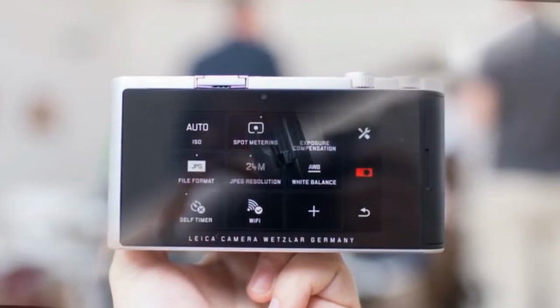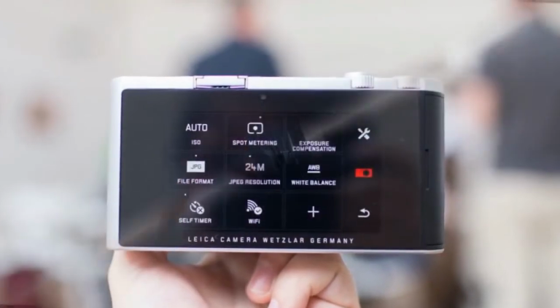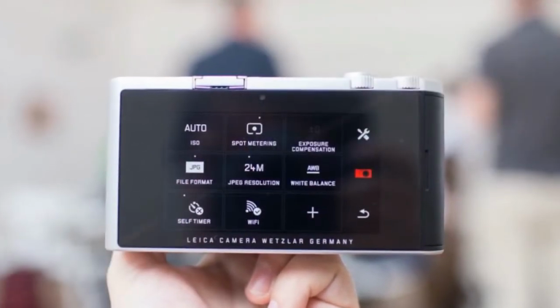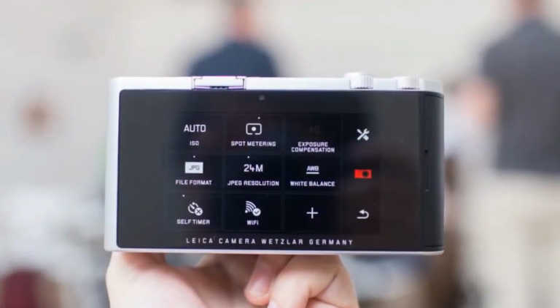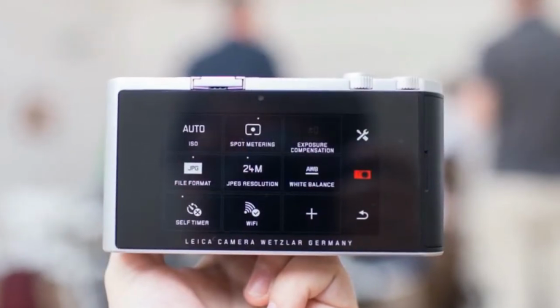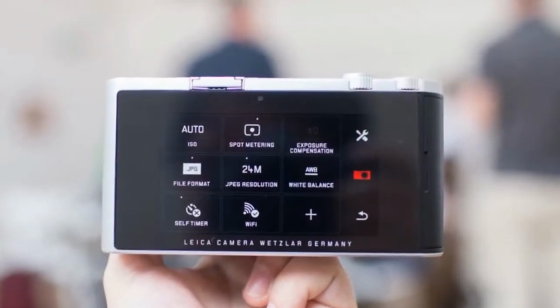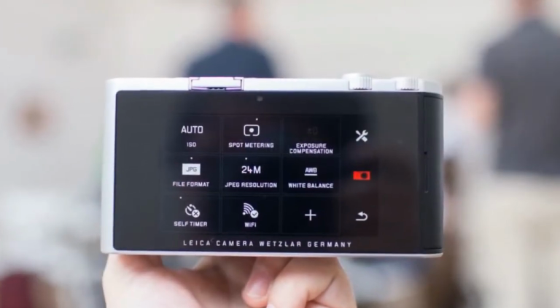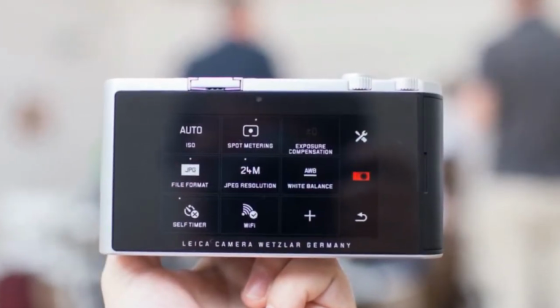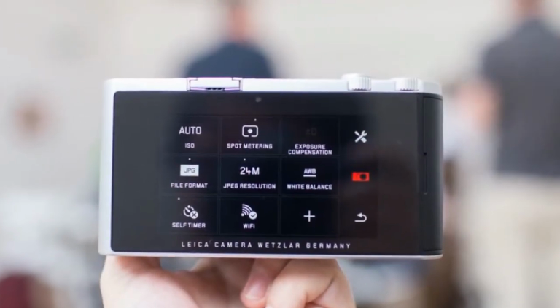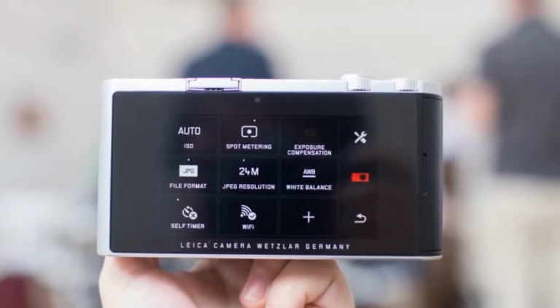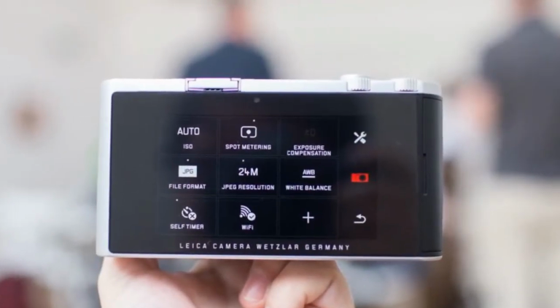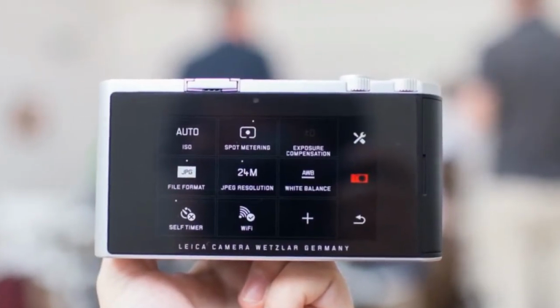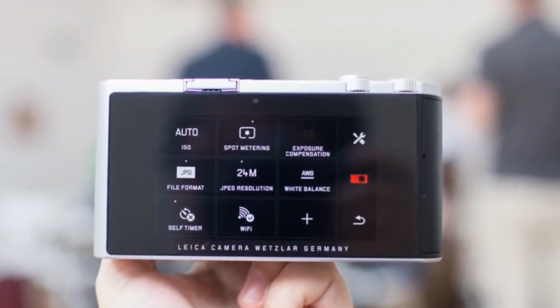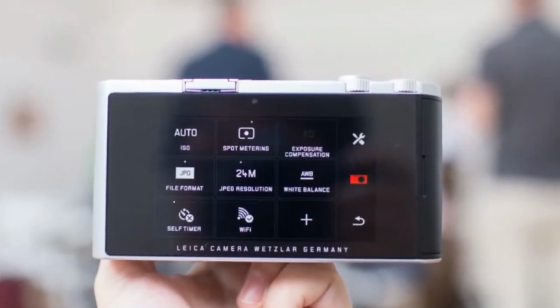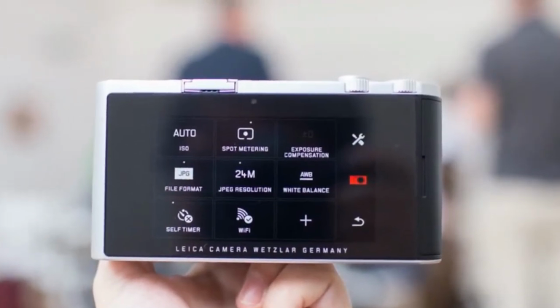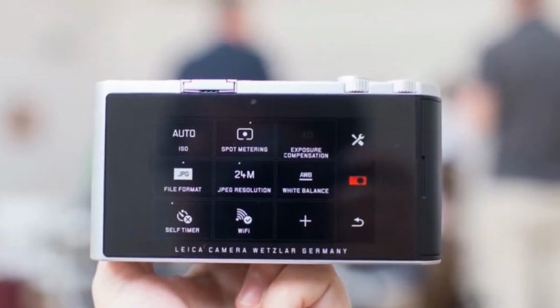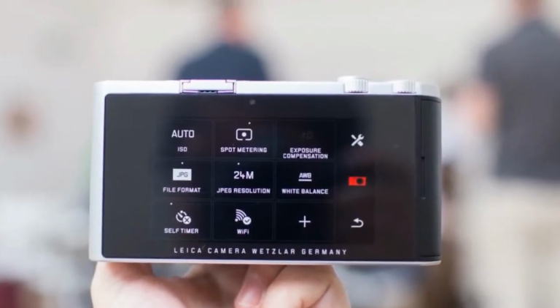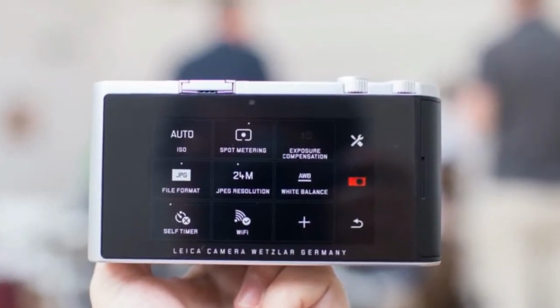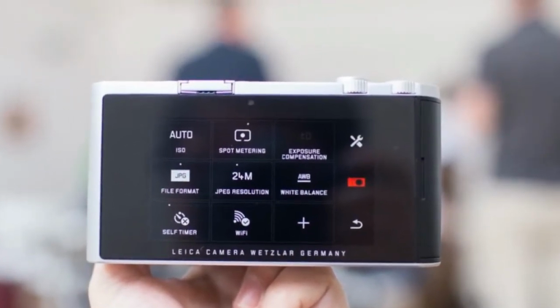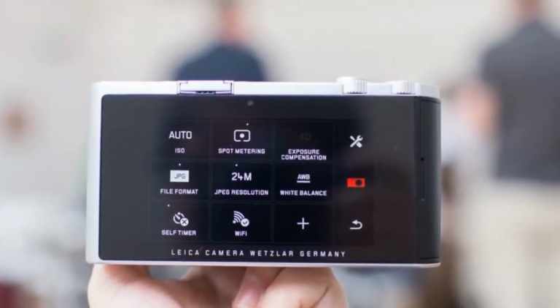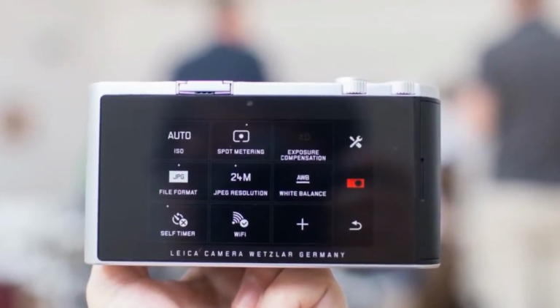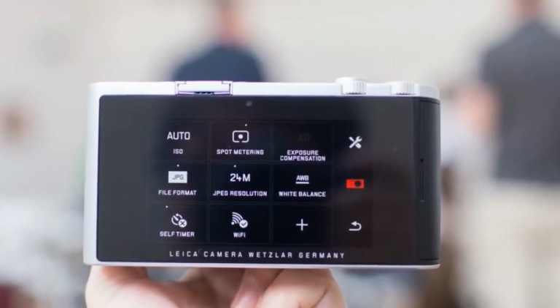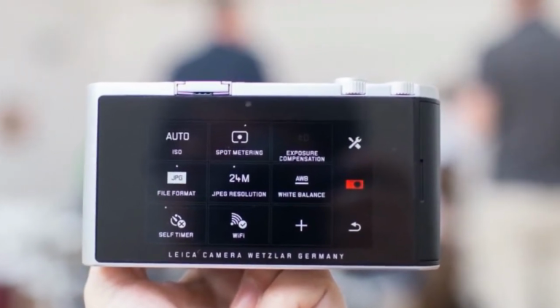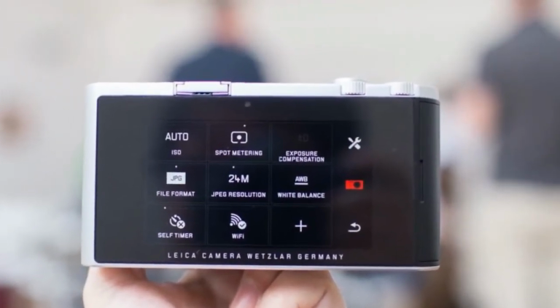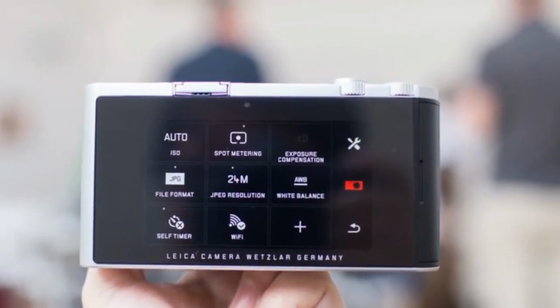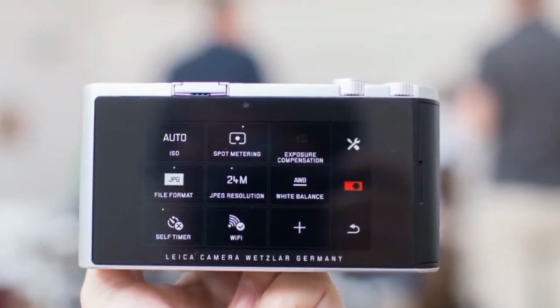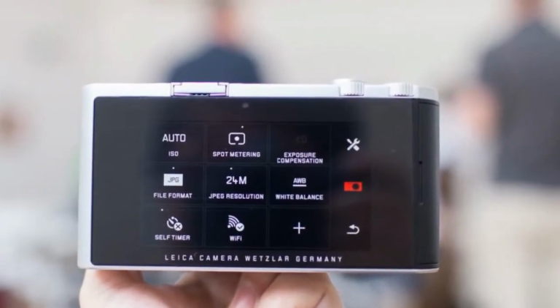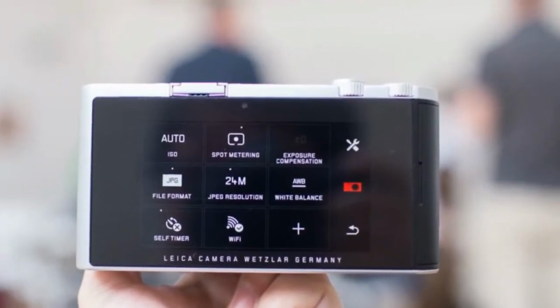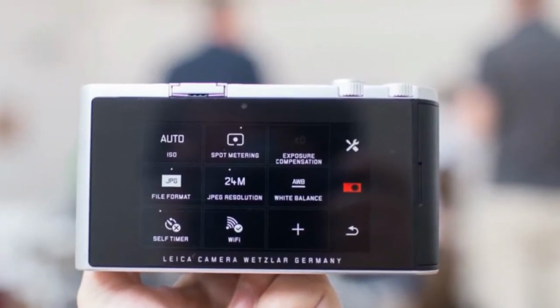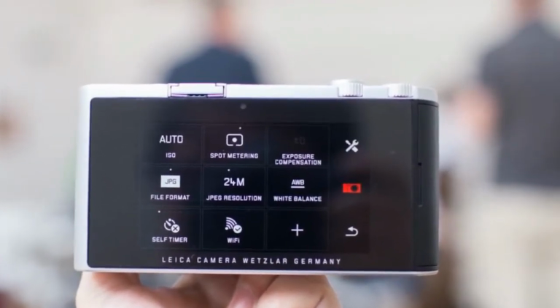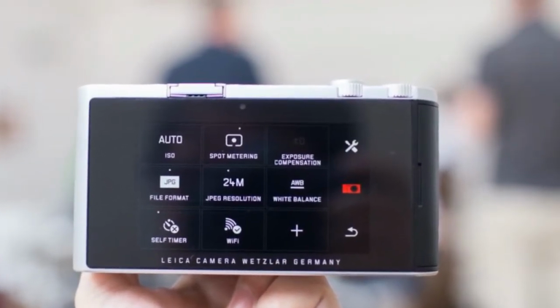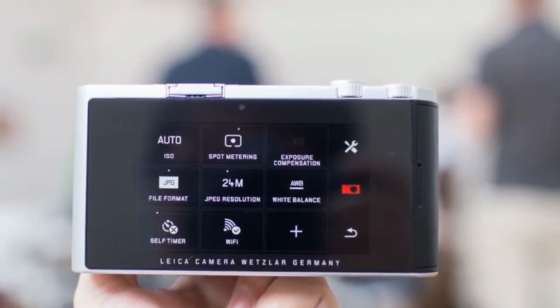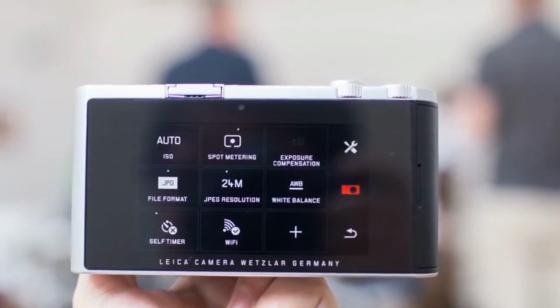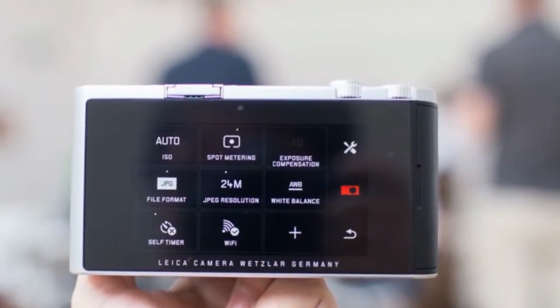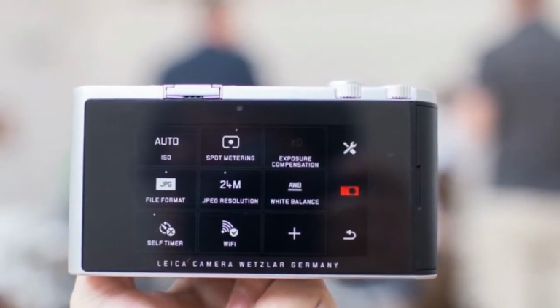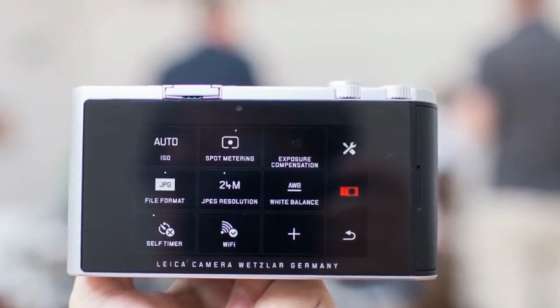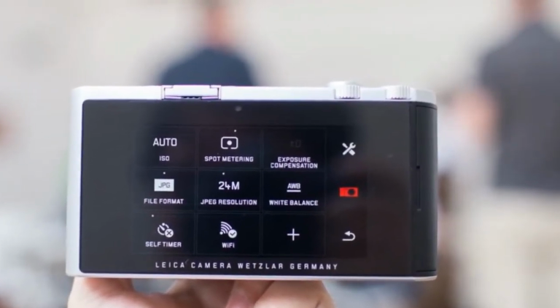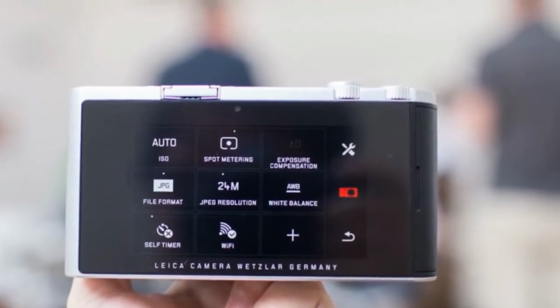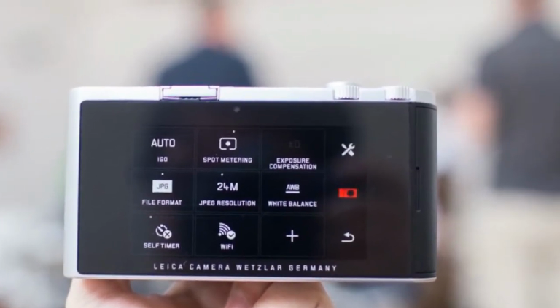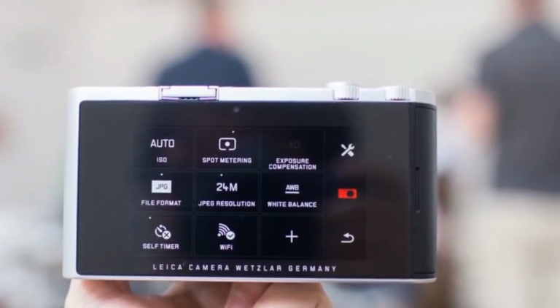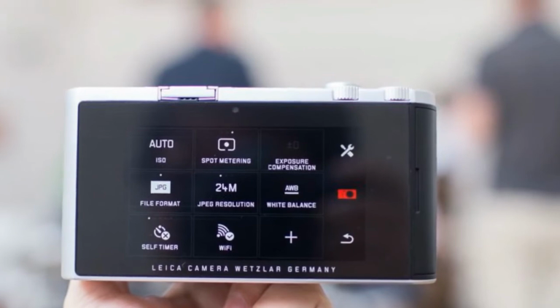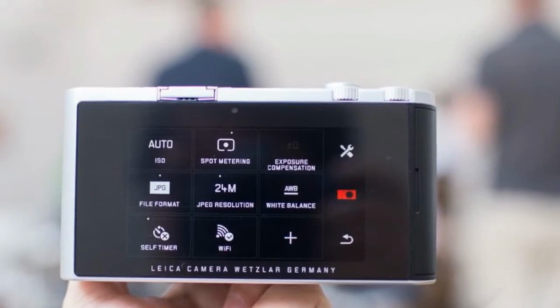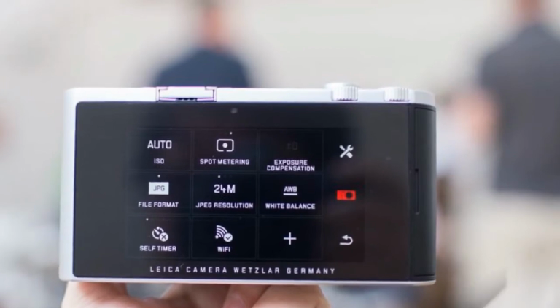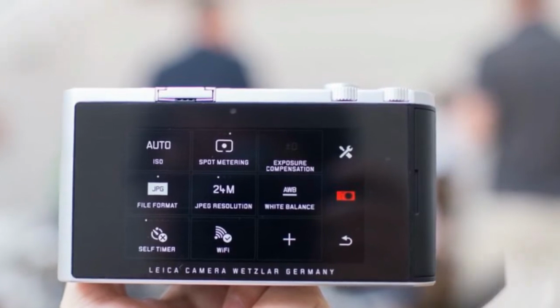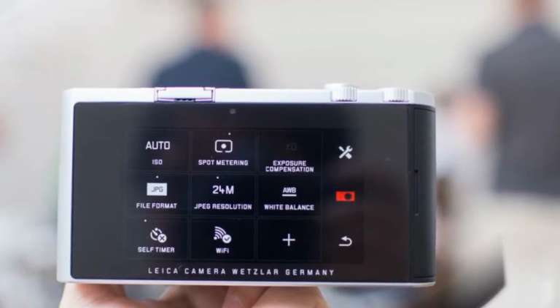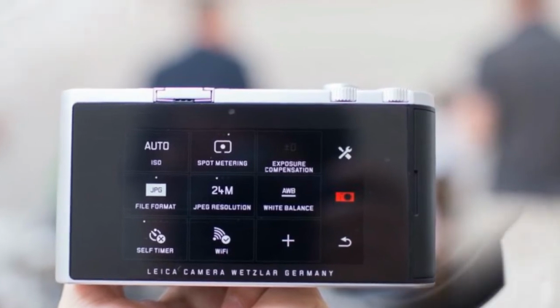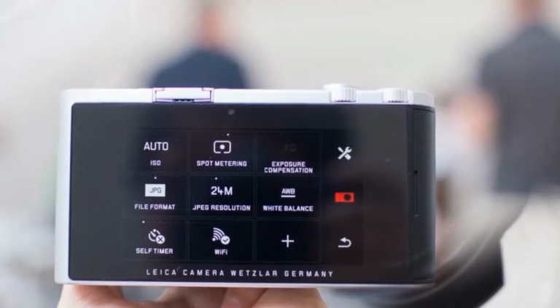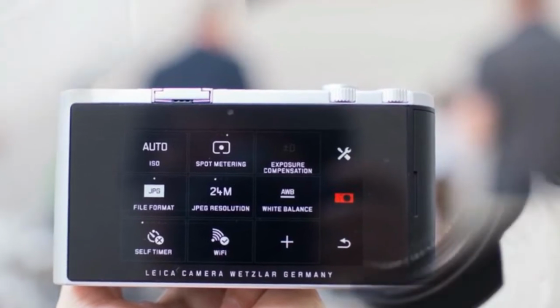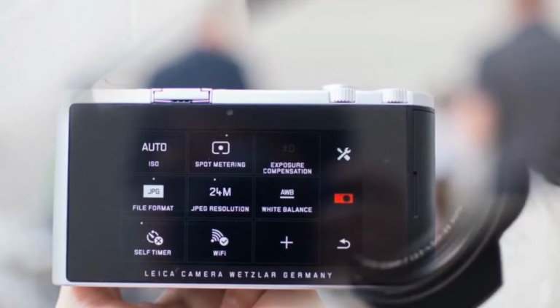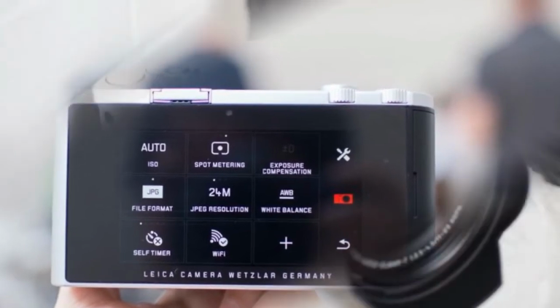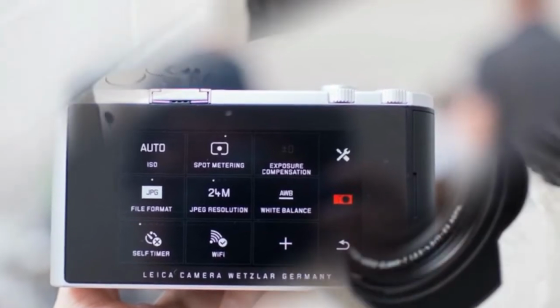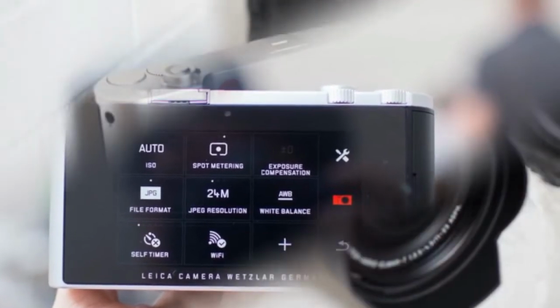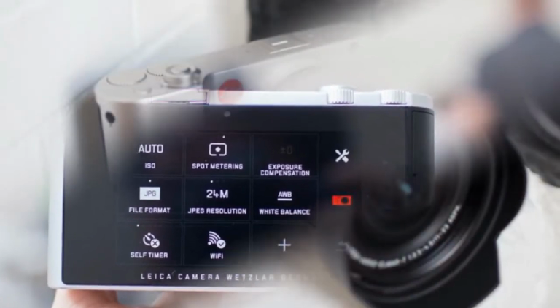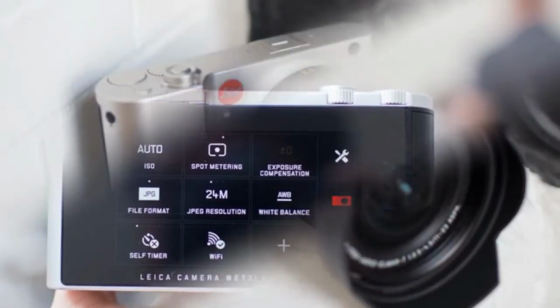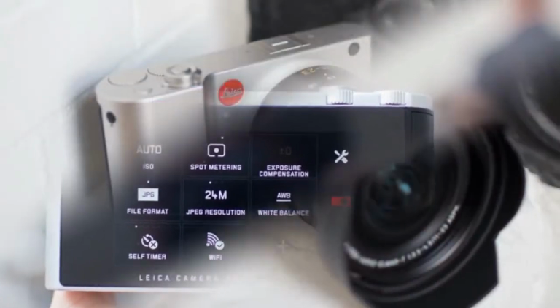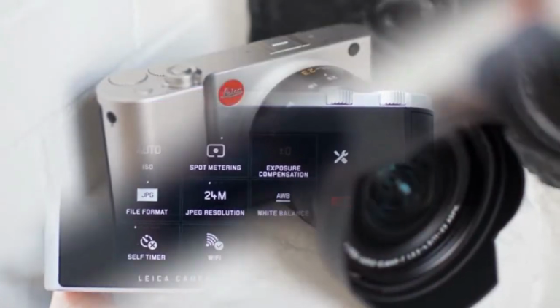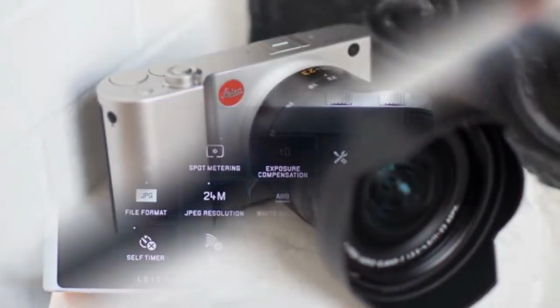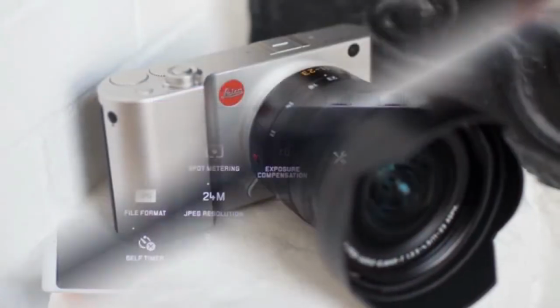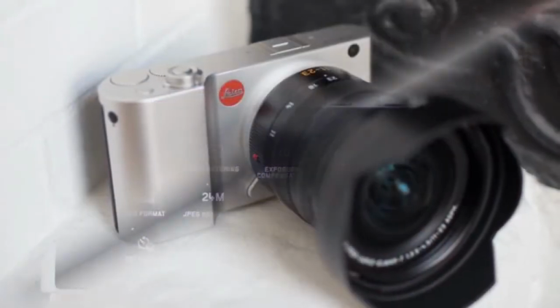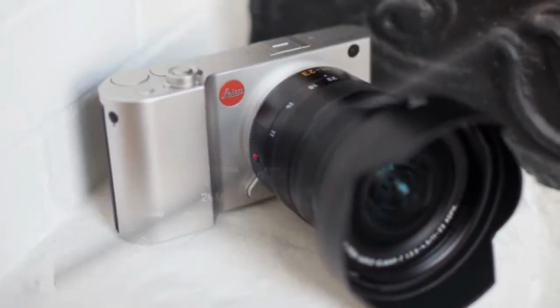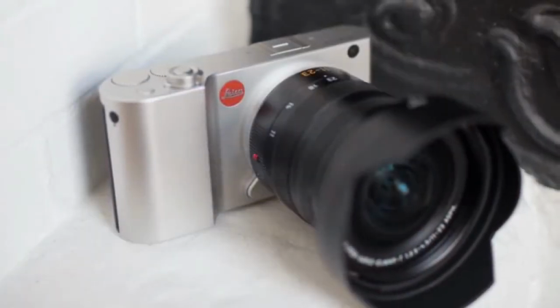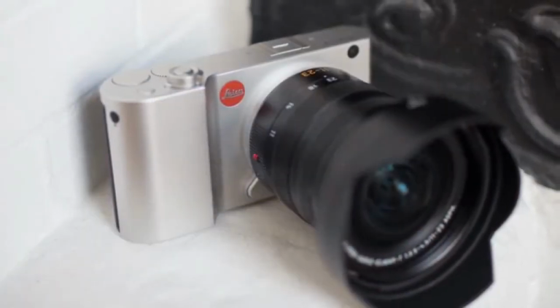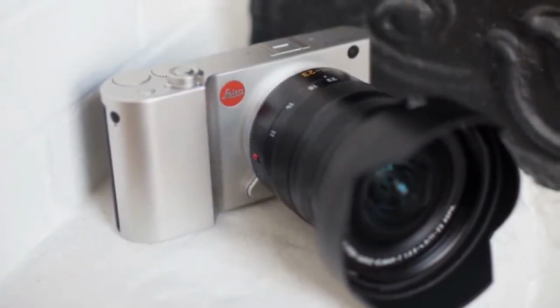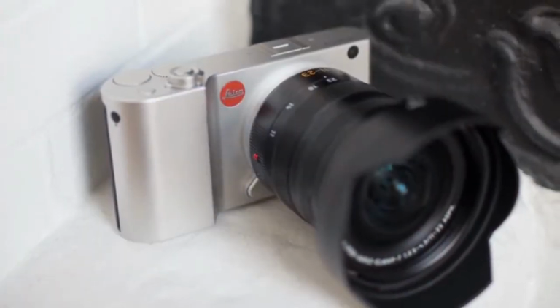There are six lenses available for the TL mount system, although Leica also offers adapters to use other lenses.